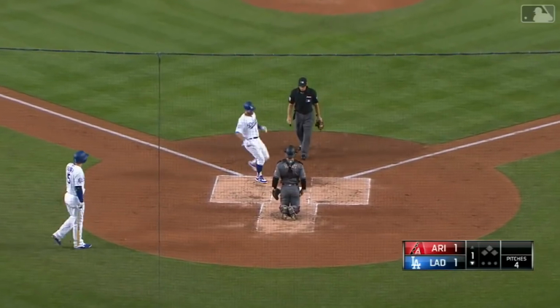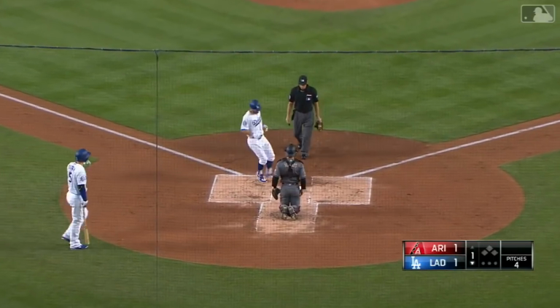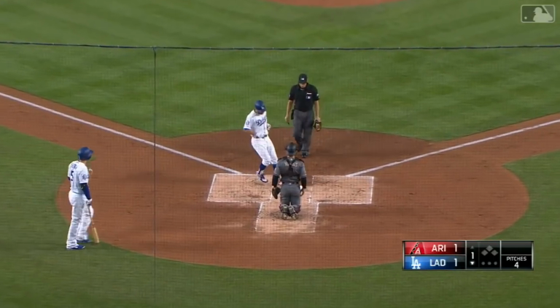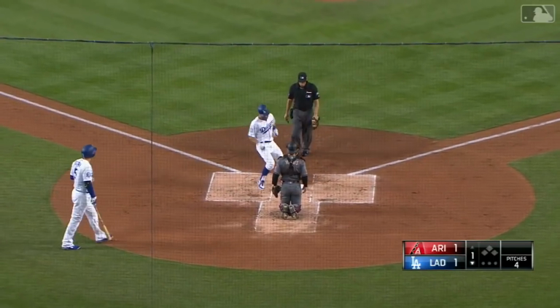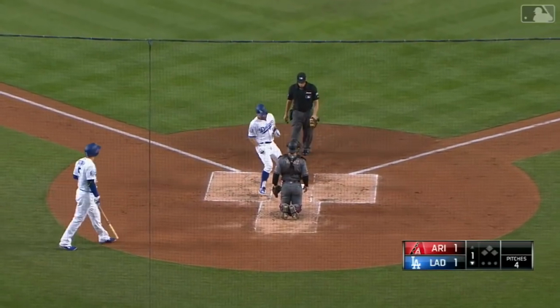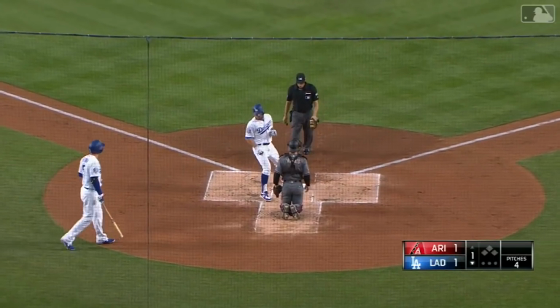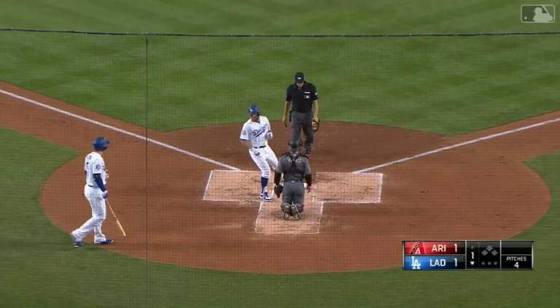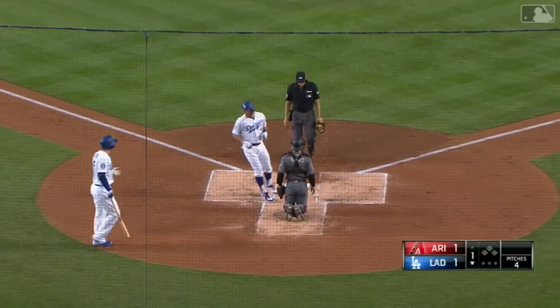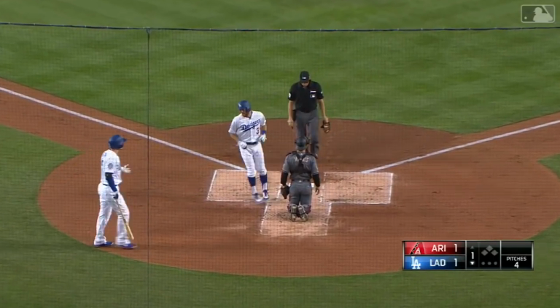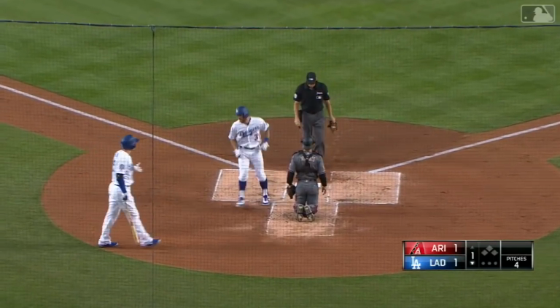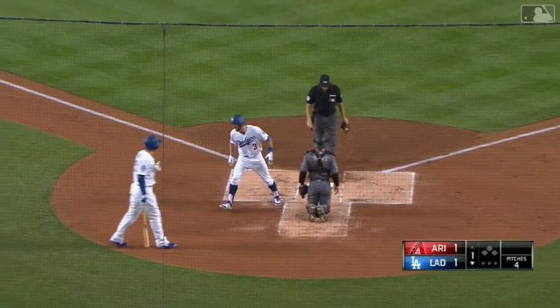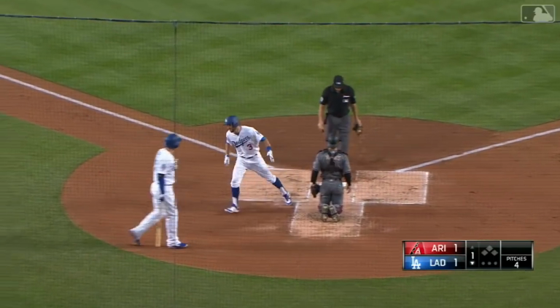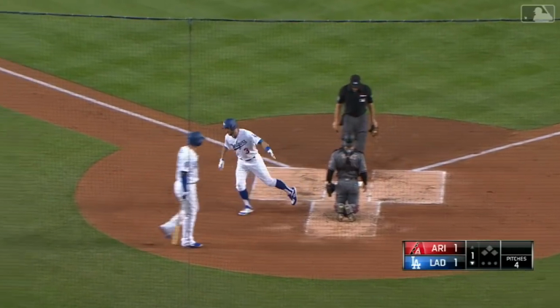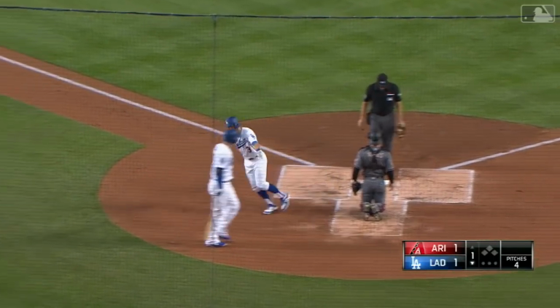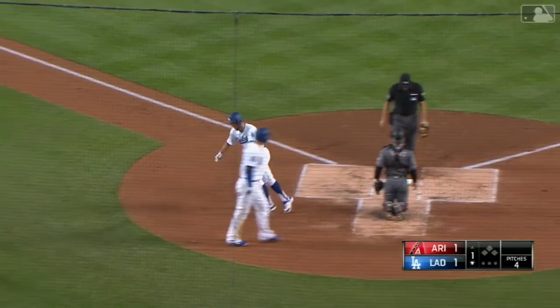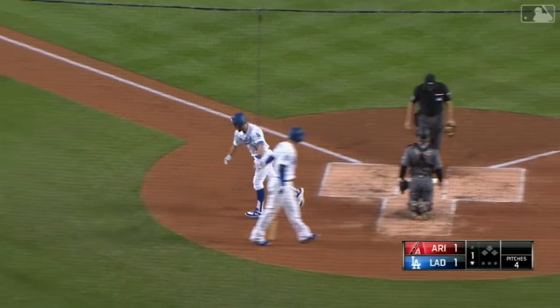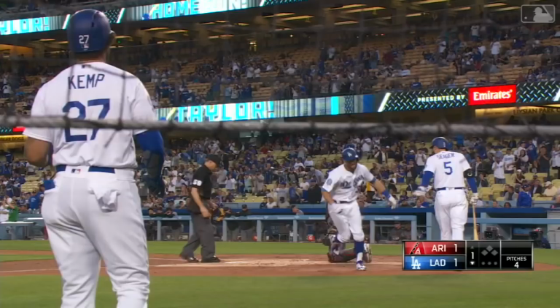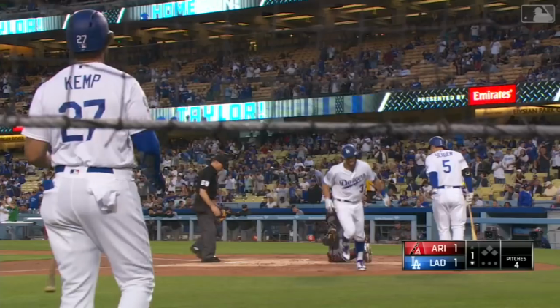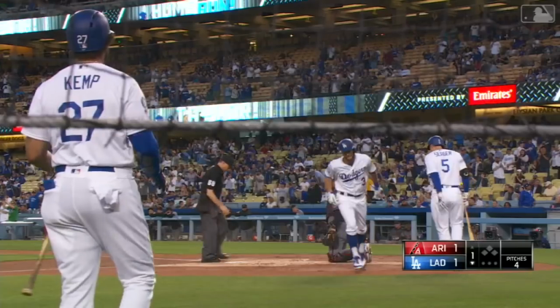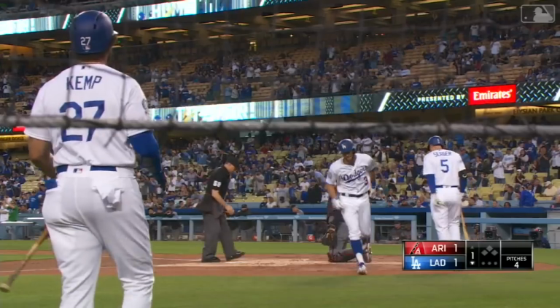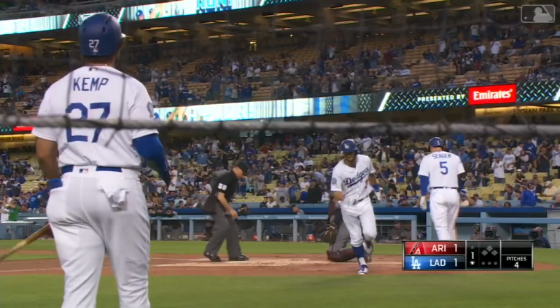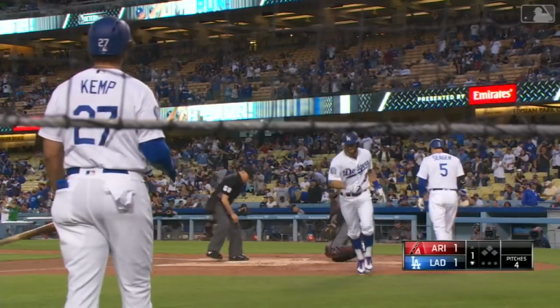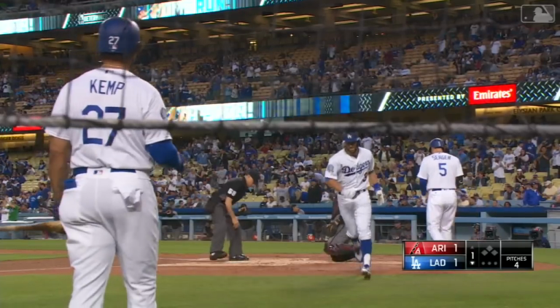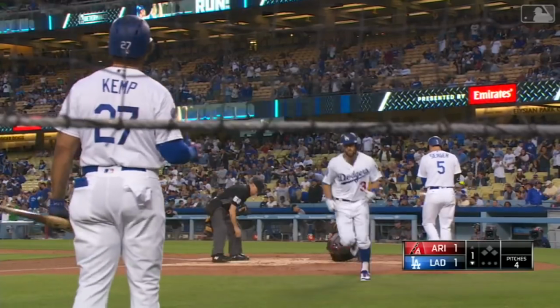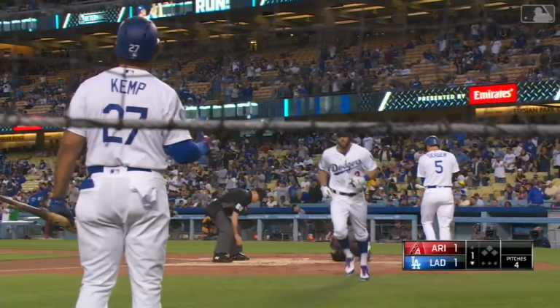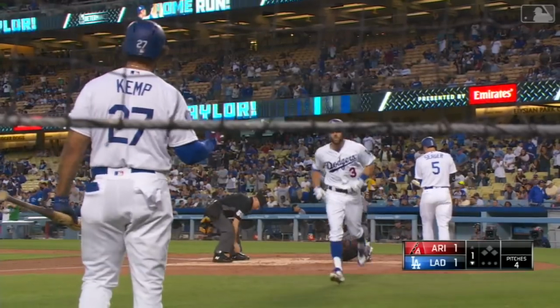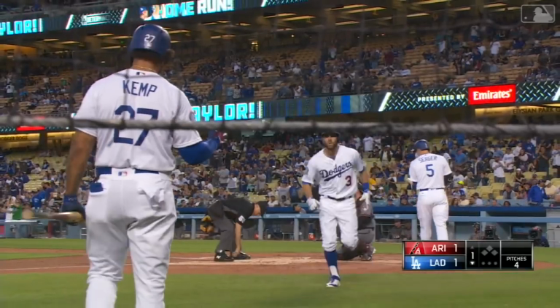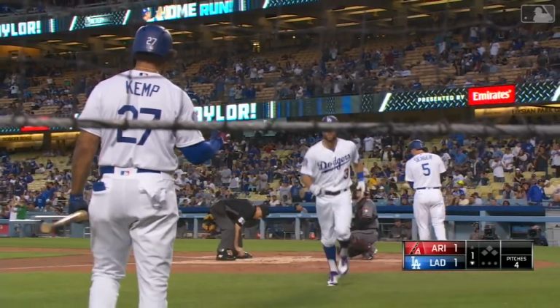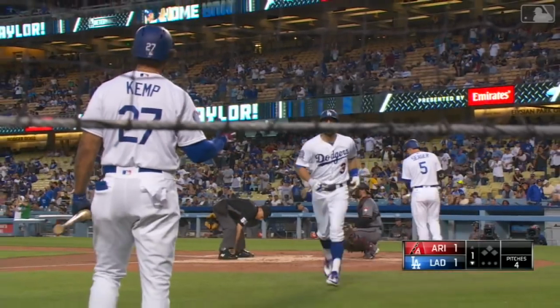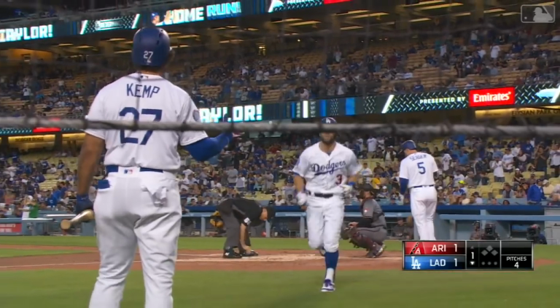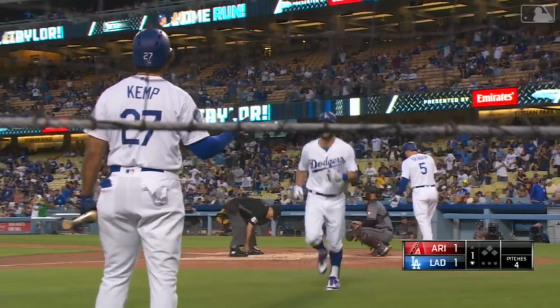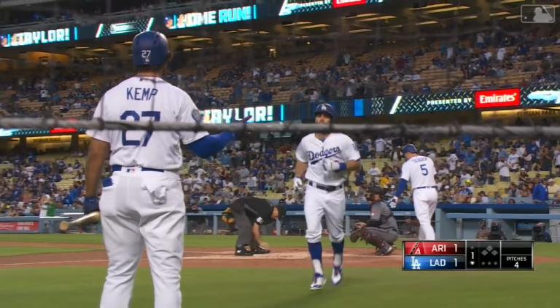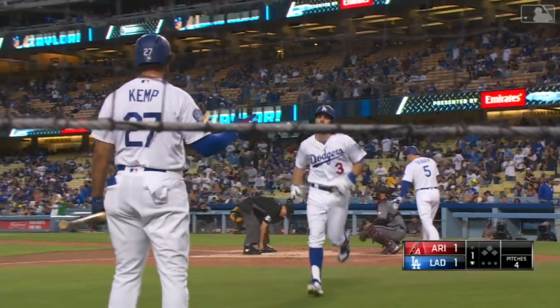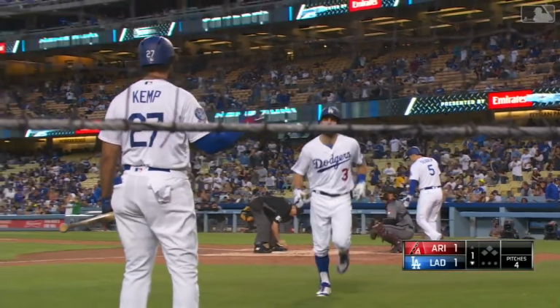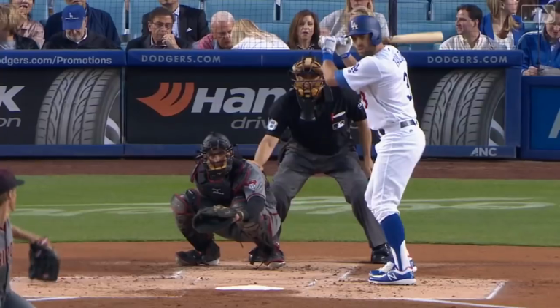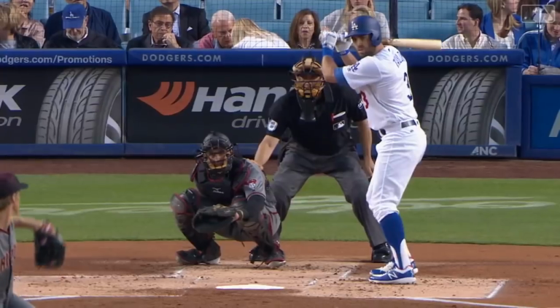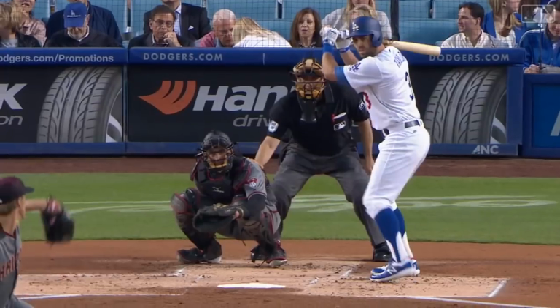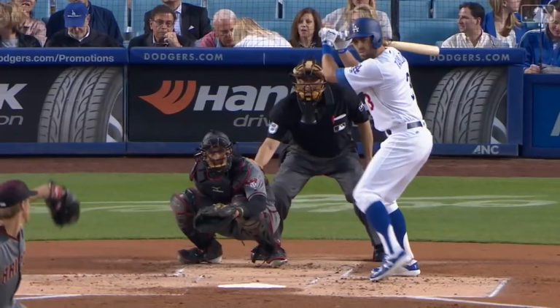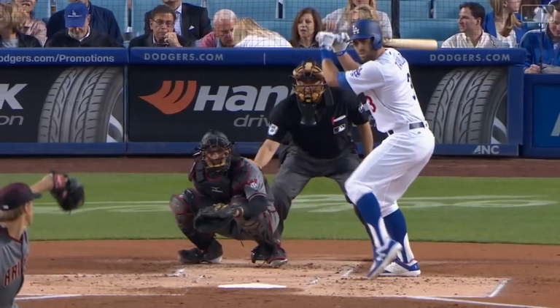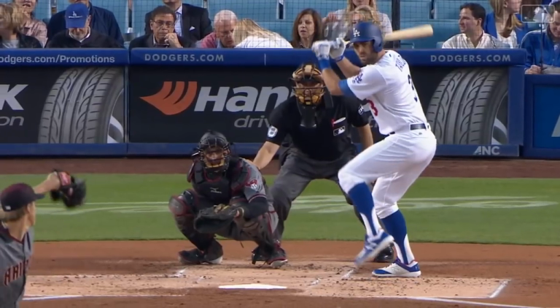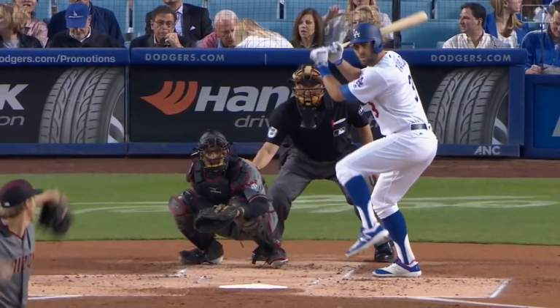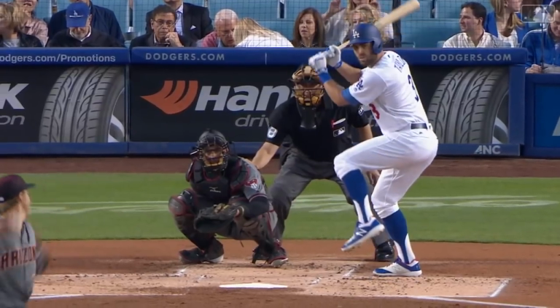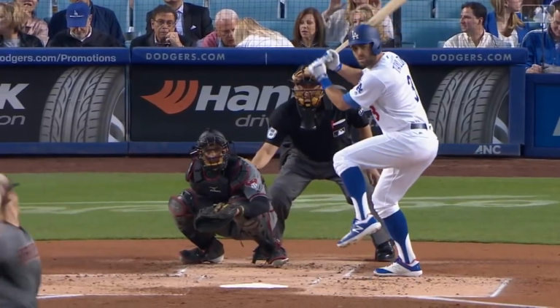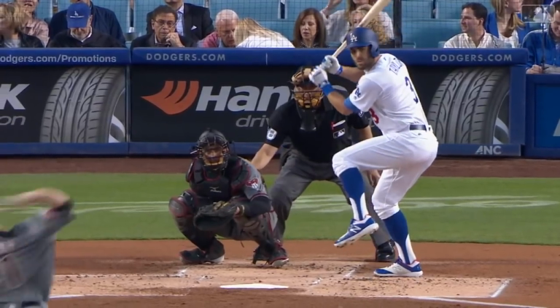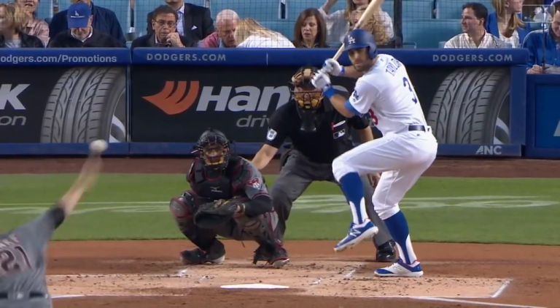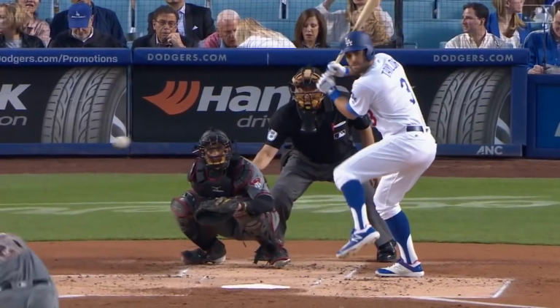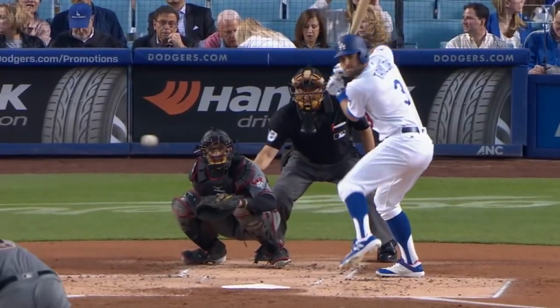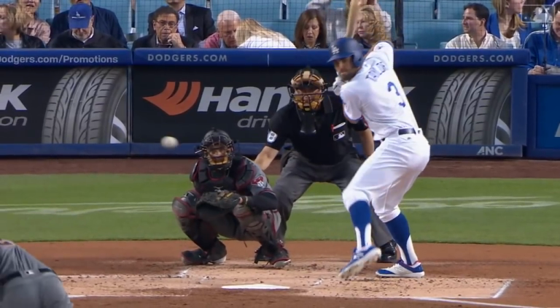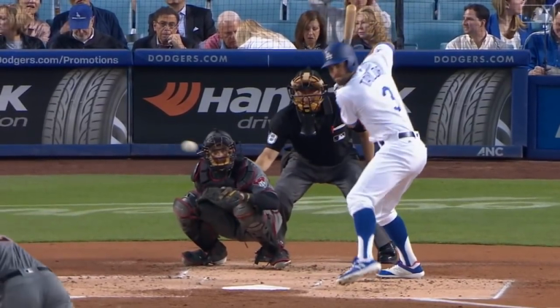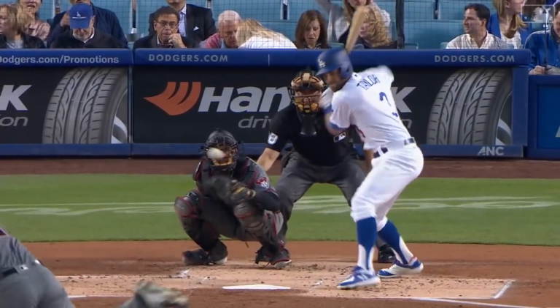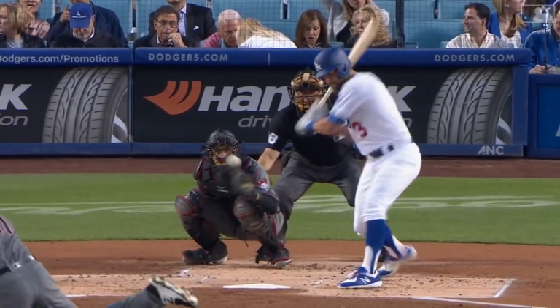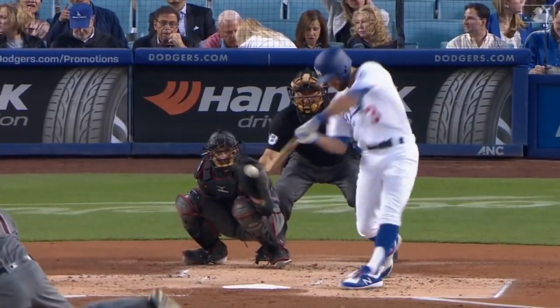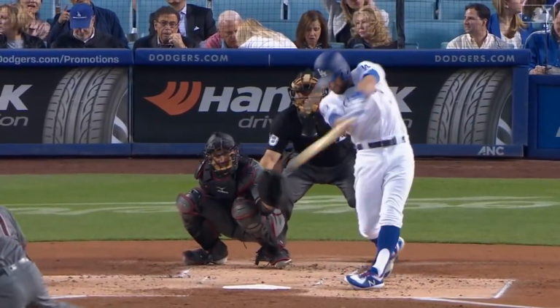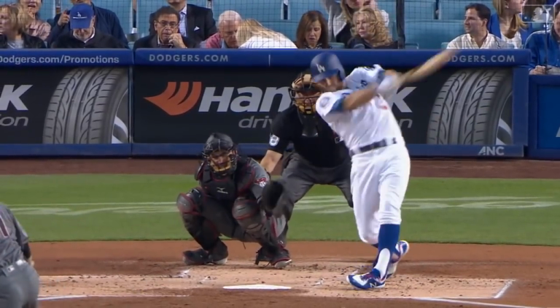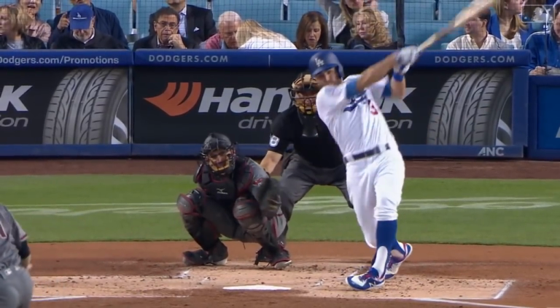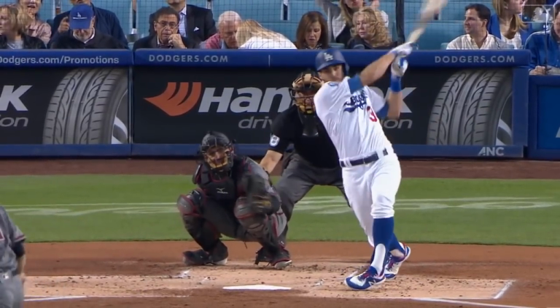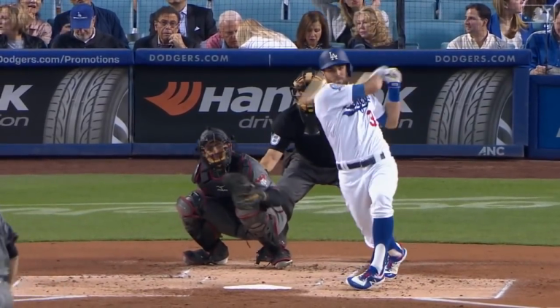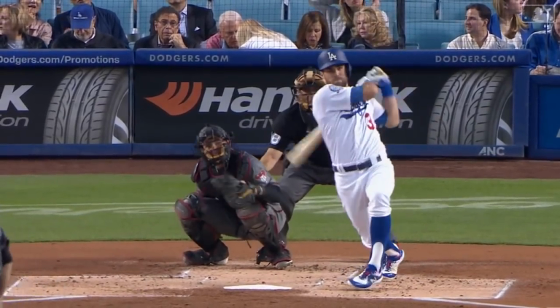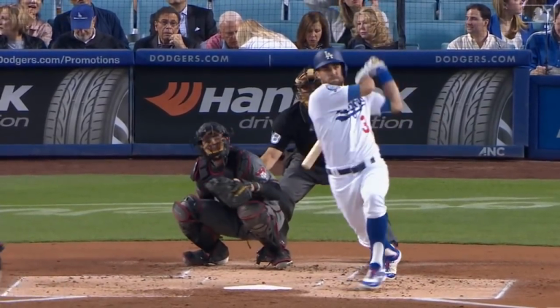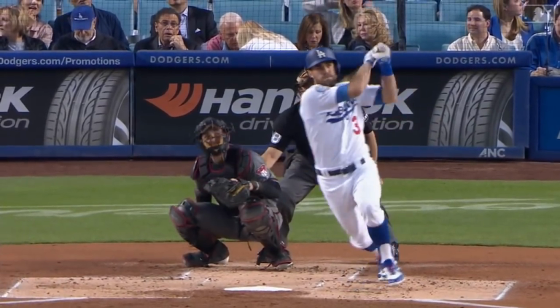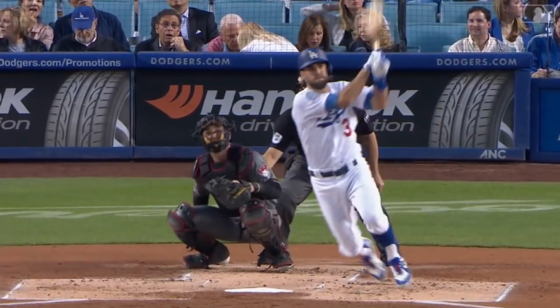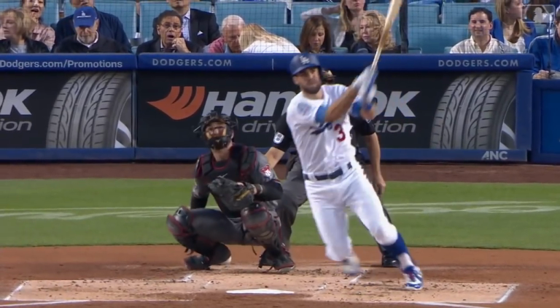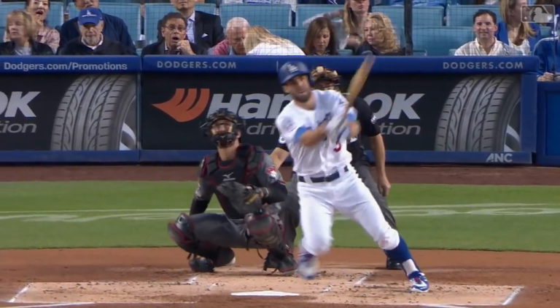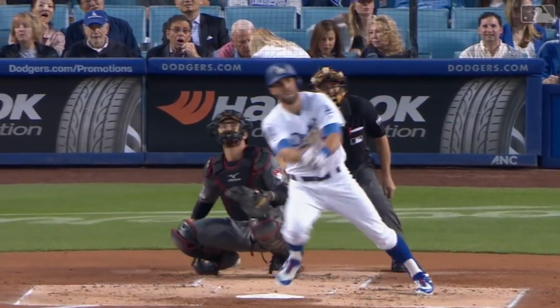Chris Taylor opened this homestand with a home run against Oakland, and it actually went back-to-back — he and Corey Seager.